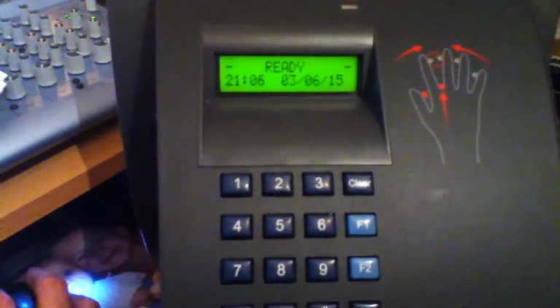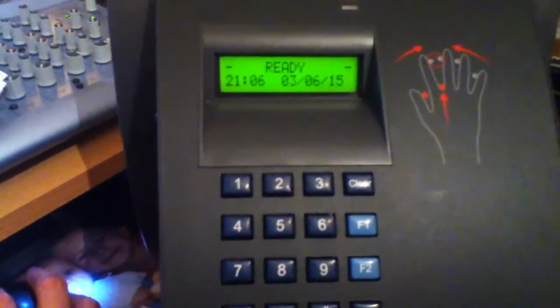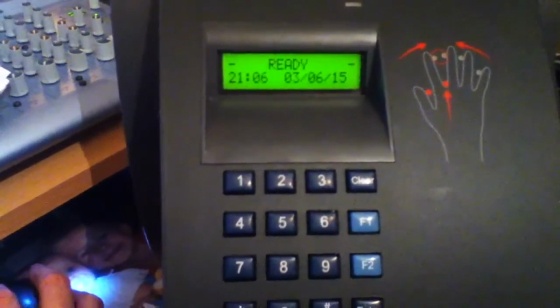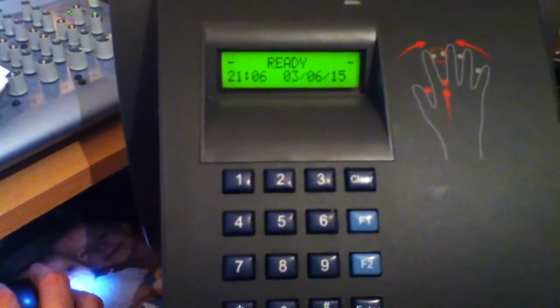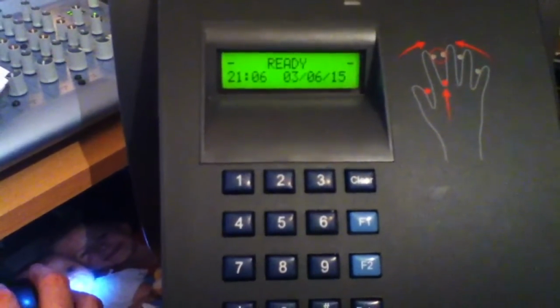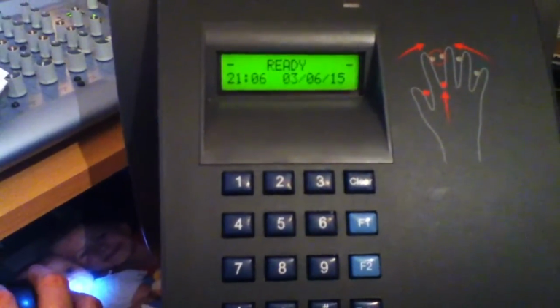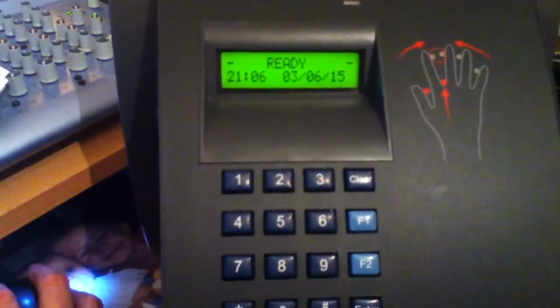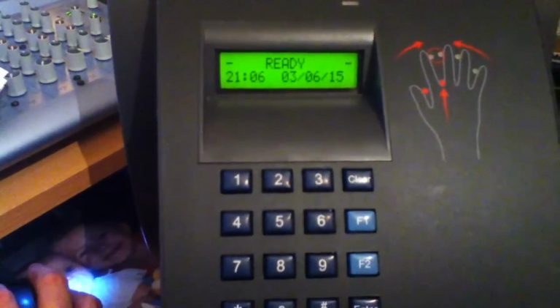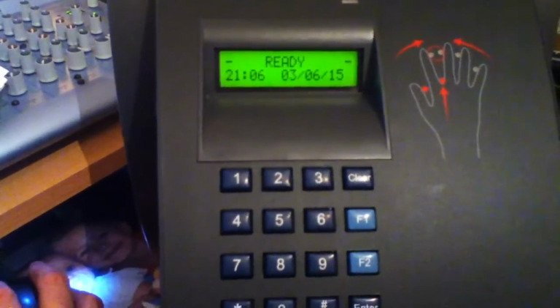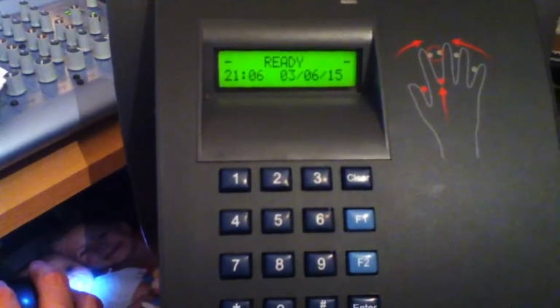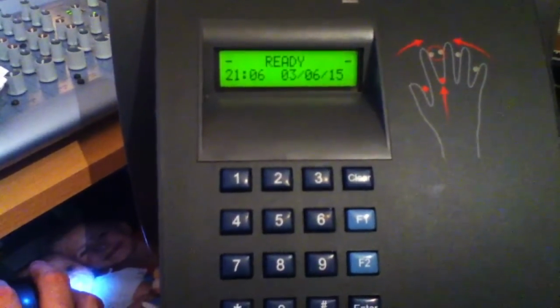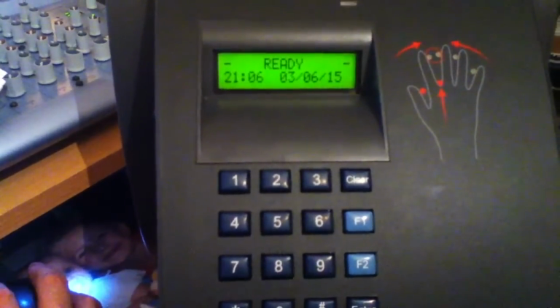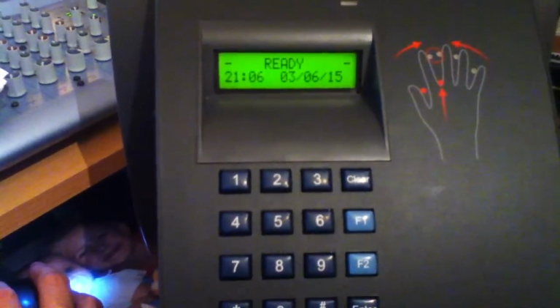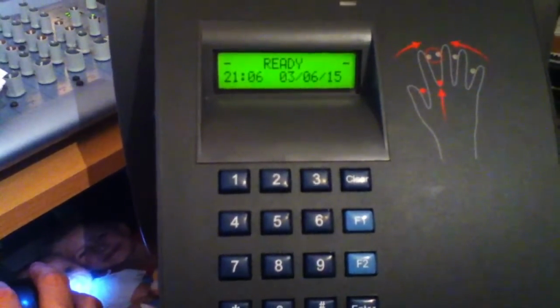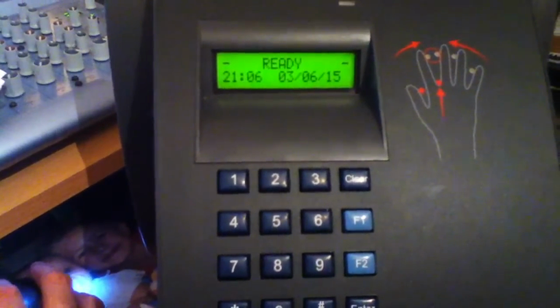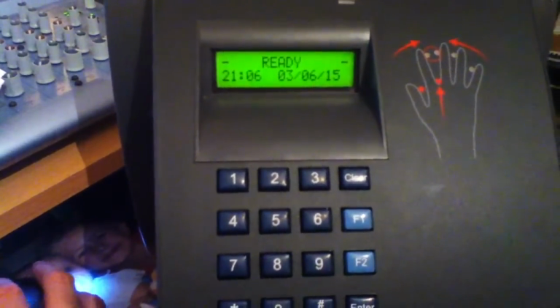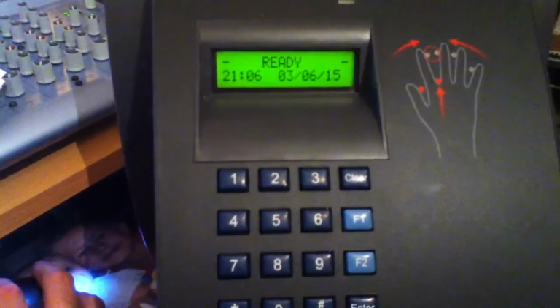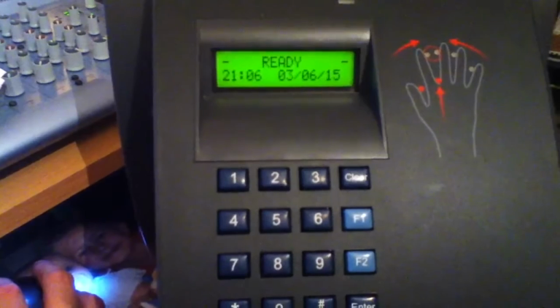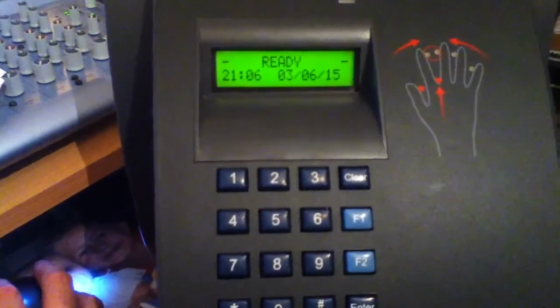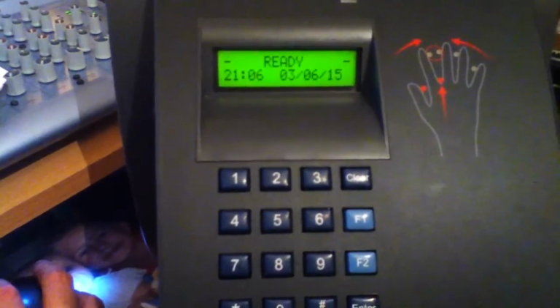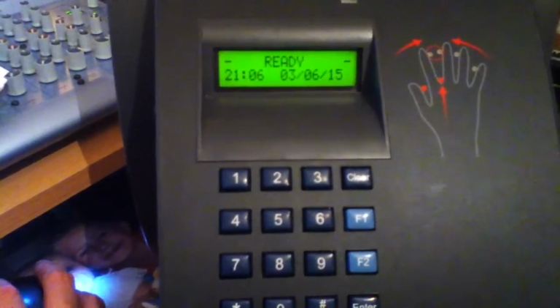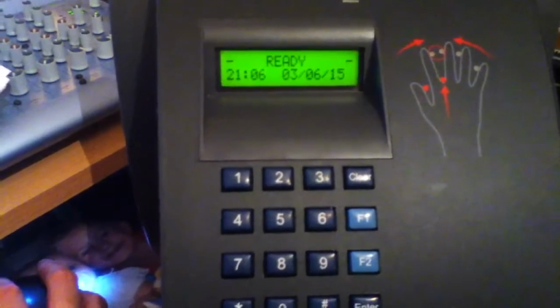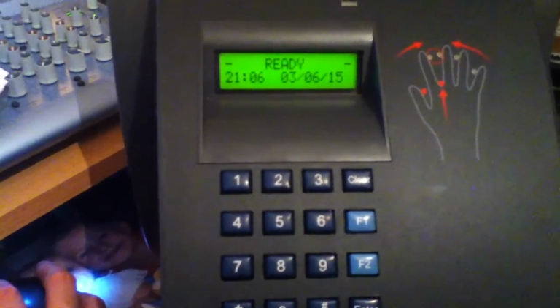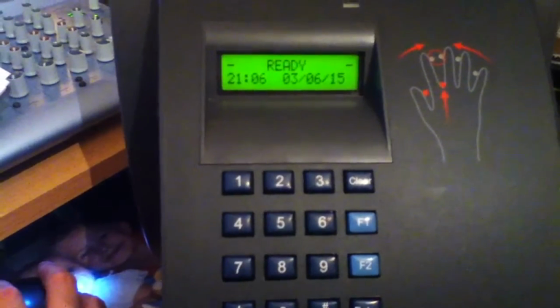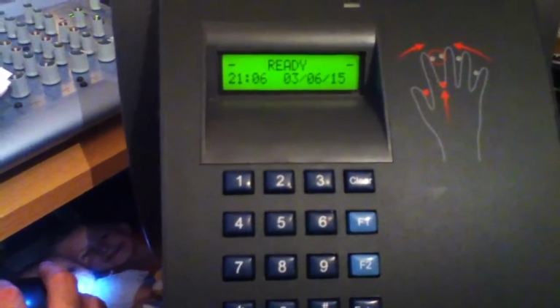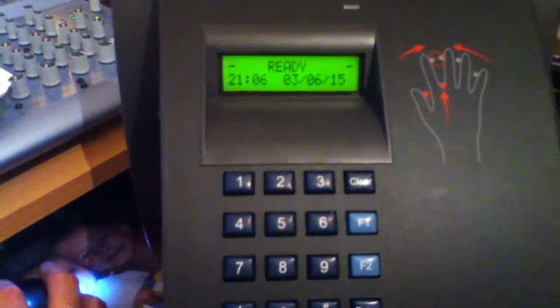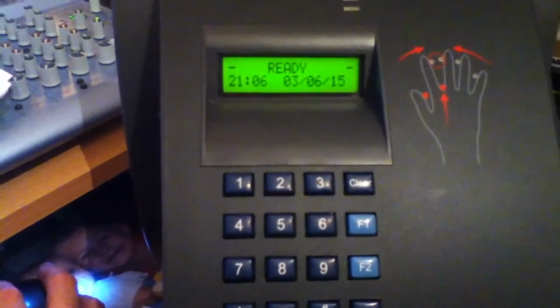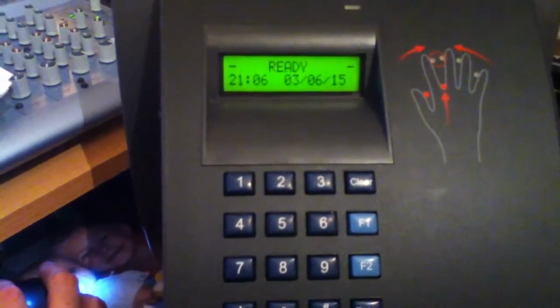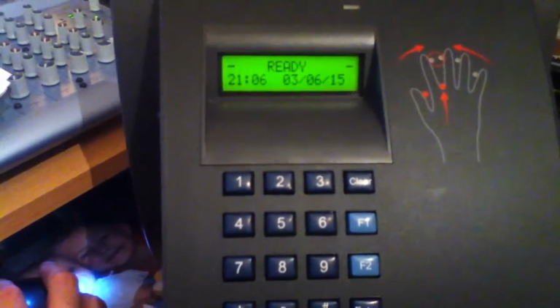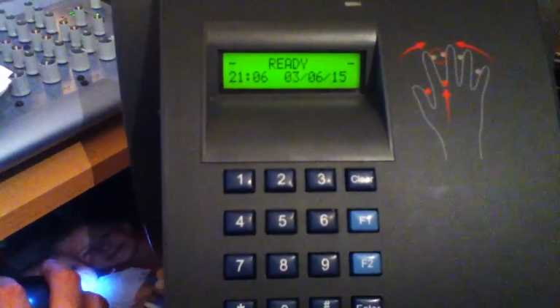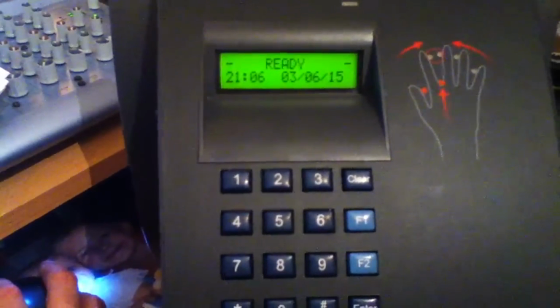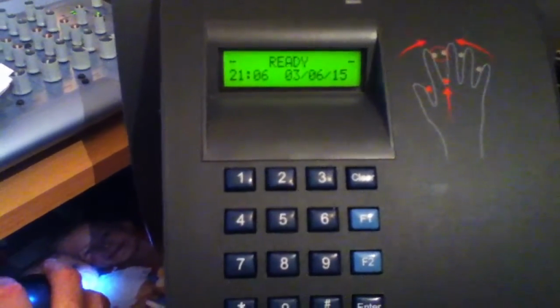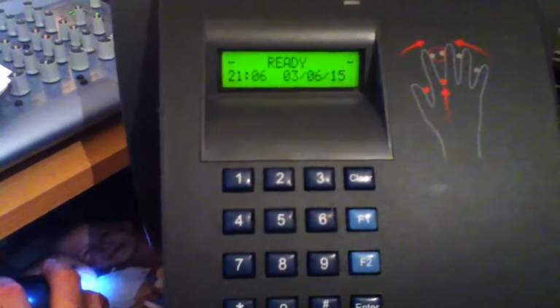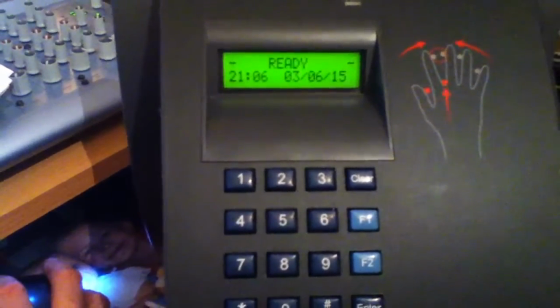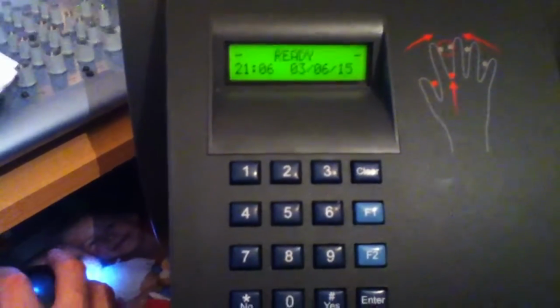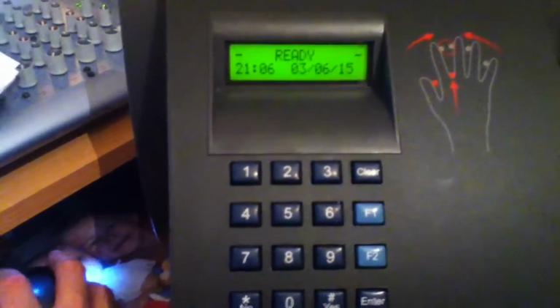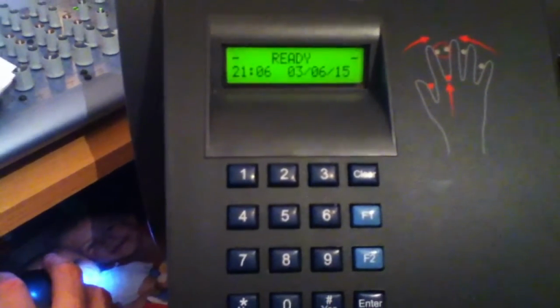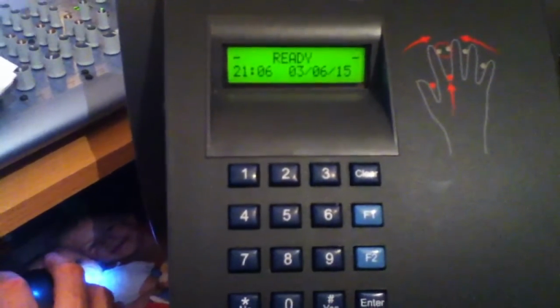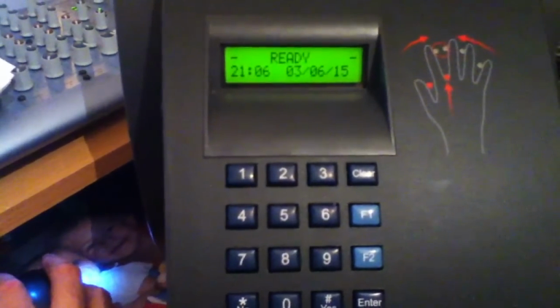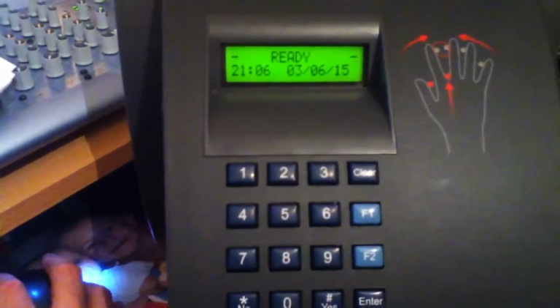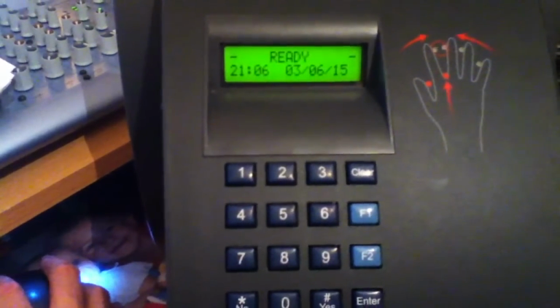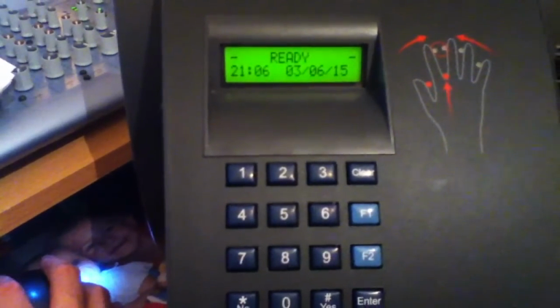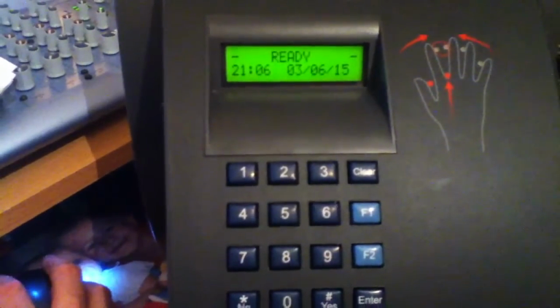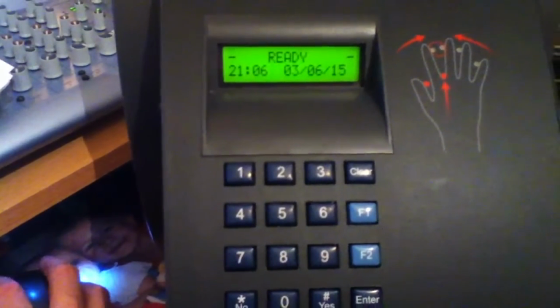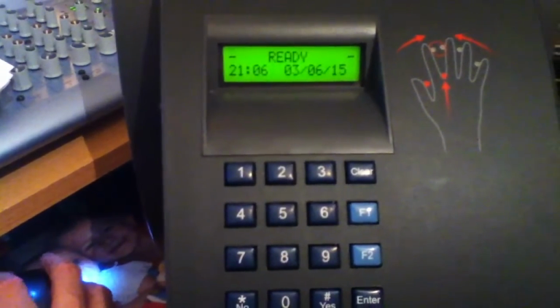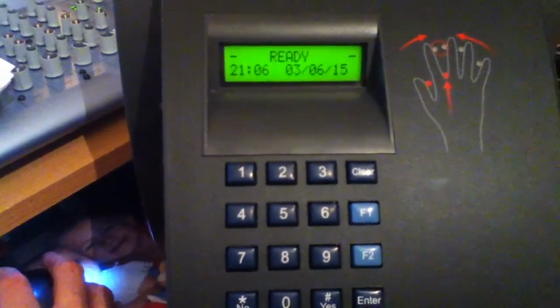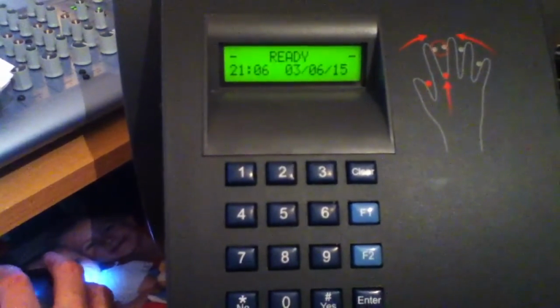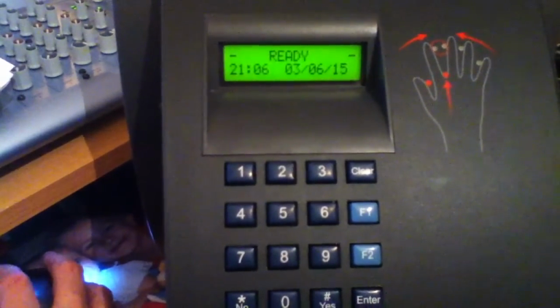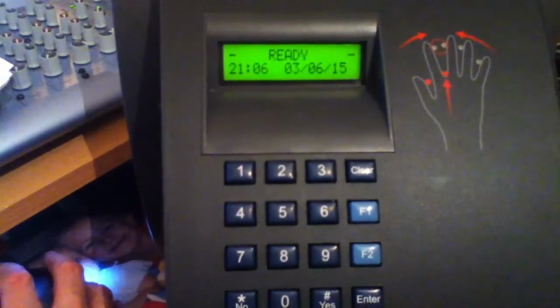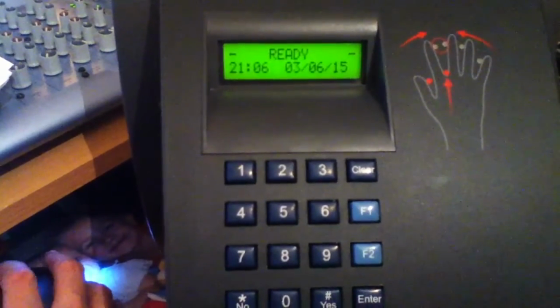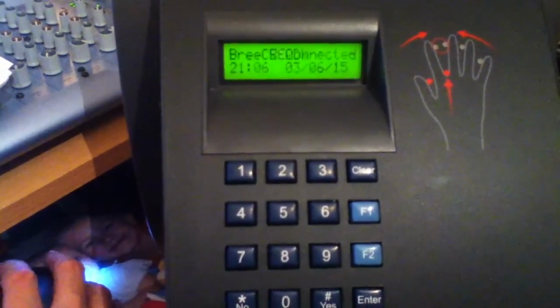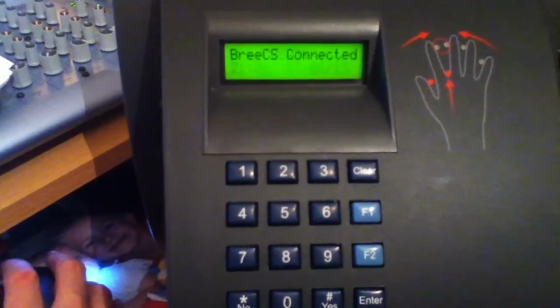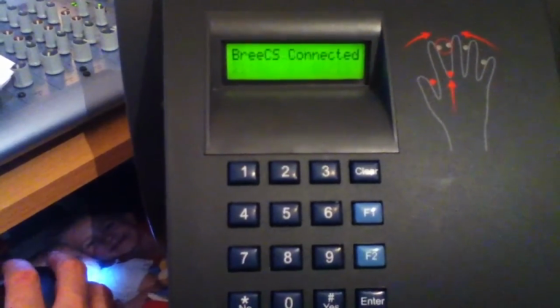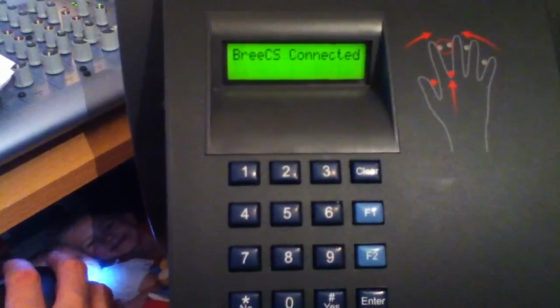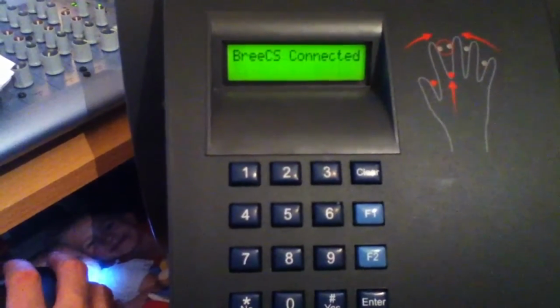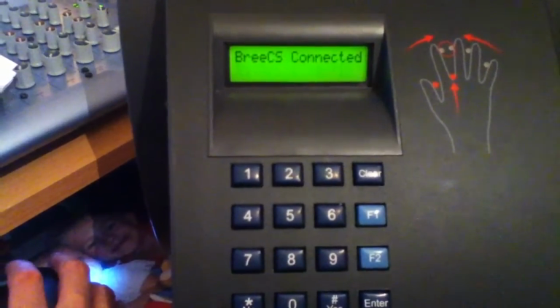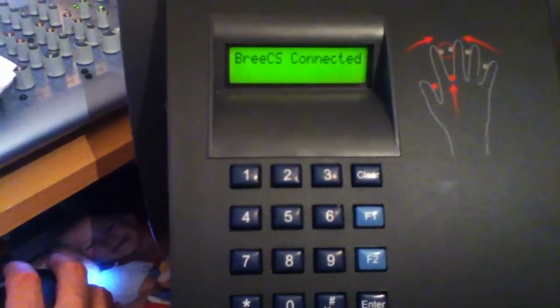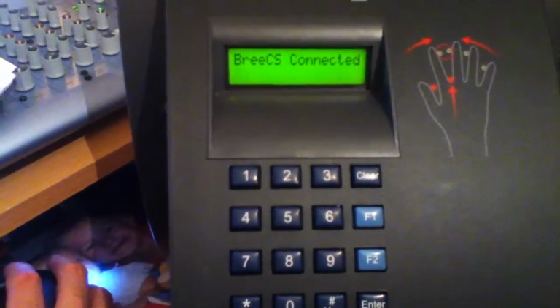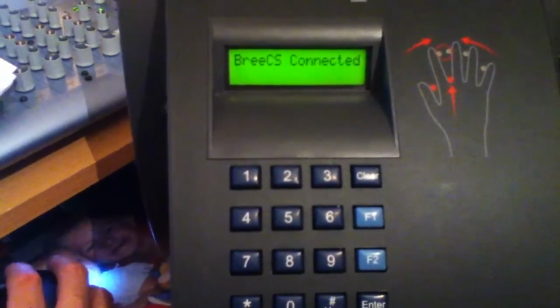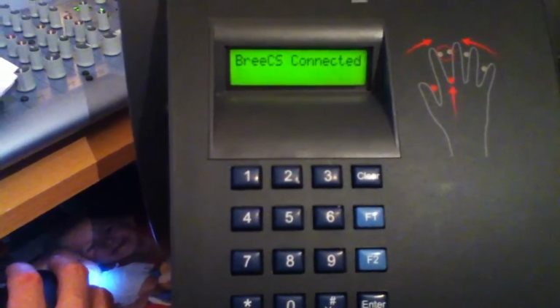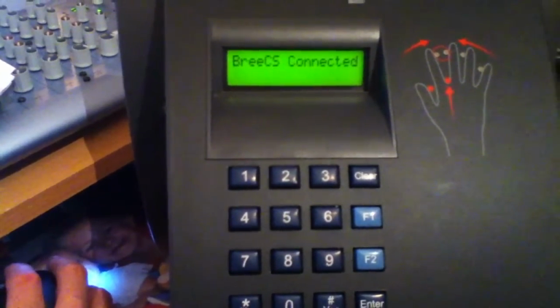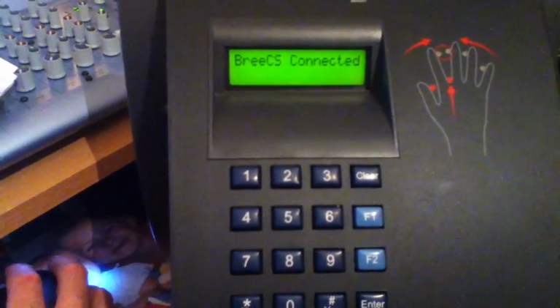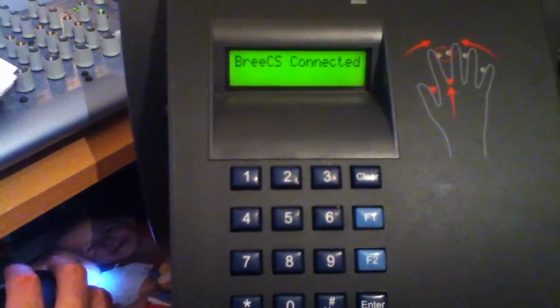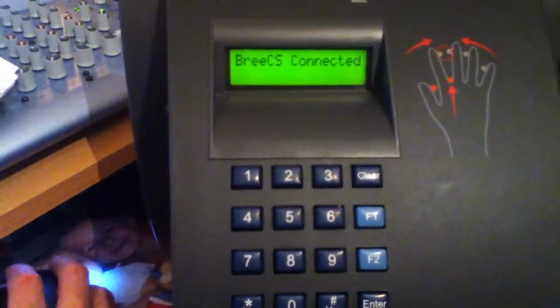So if we connect to the unit via the software that I've been working on, we'll notice the unit will change and say 'Breeze CS connected', it gives a few beeps, and it's now connected.